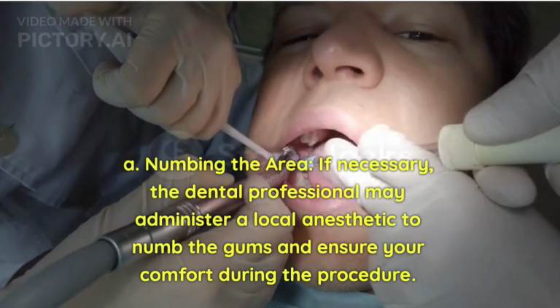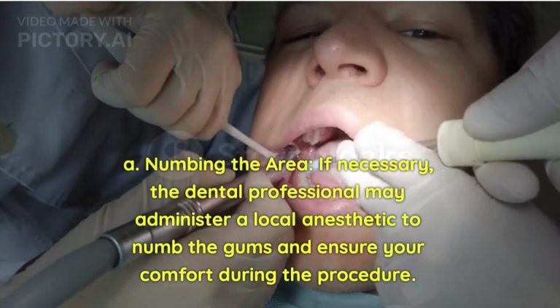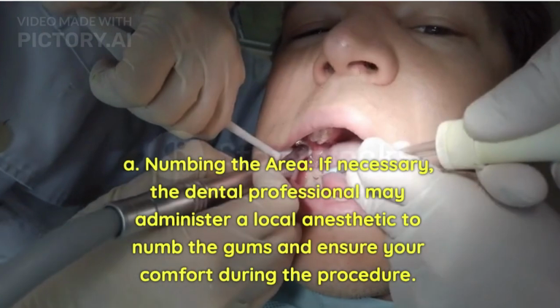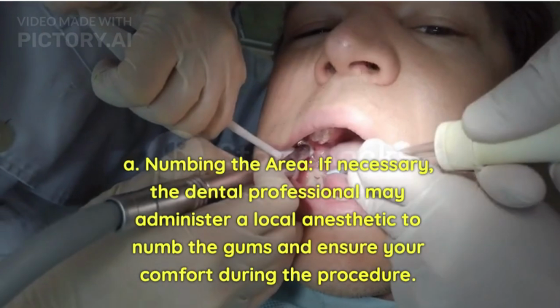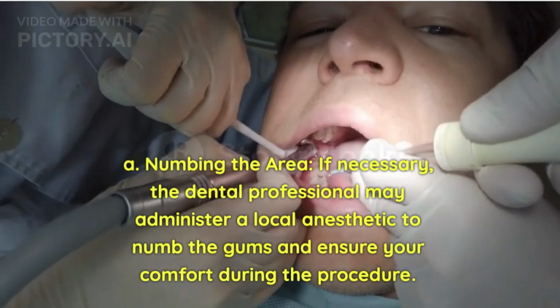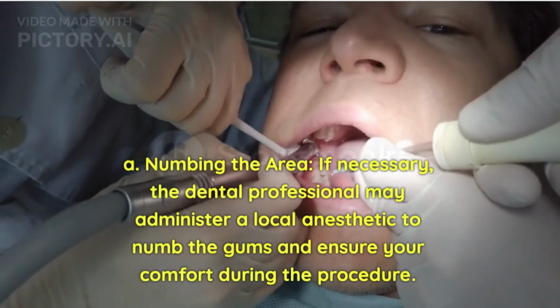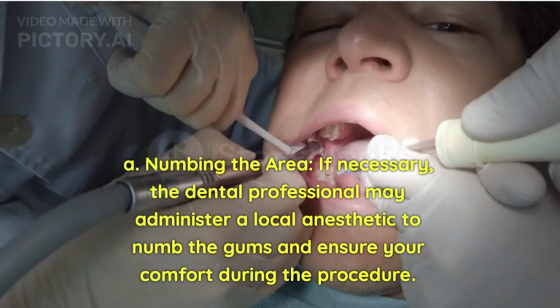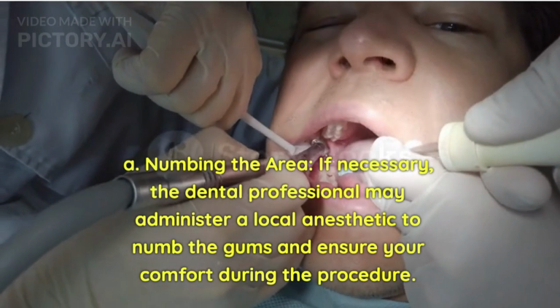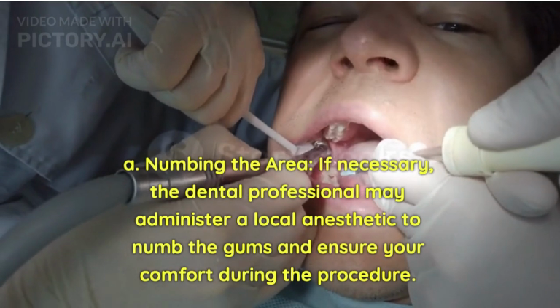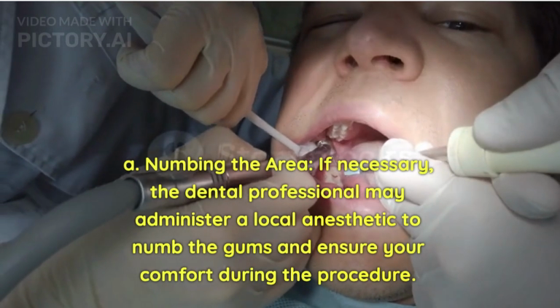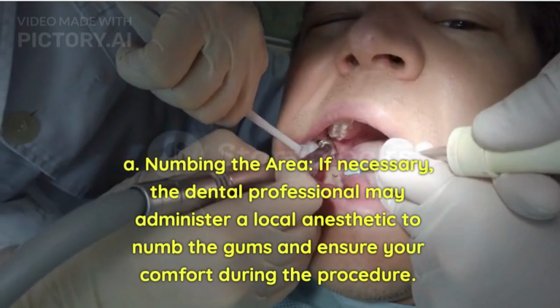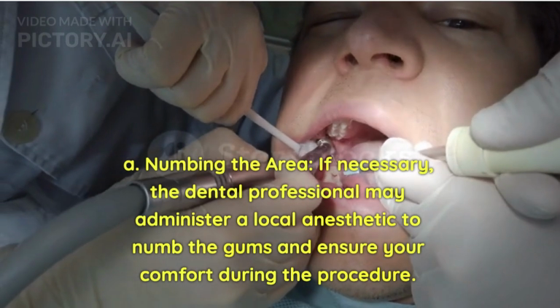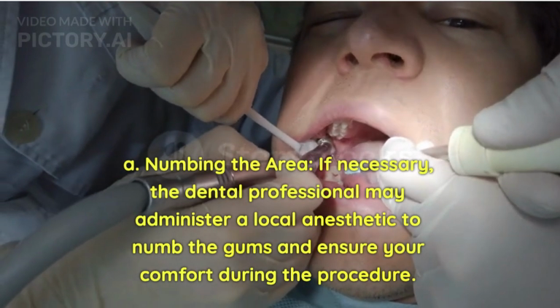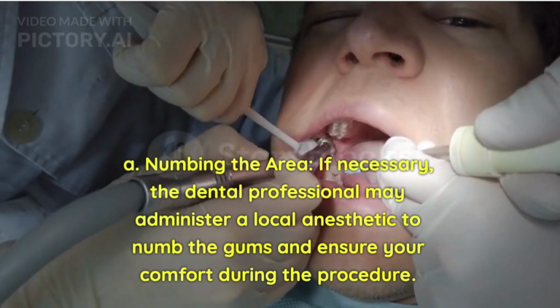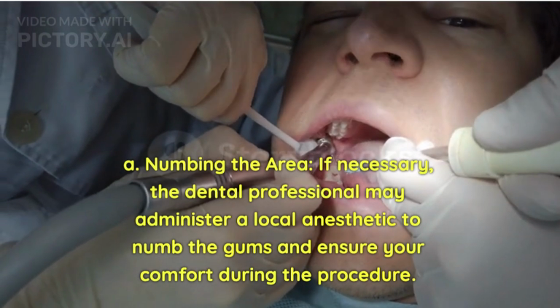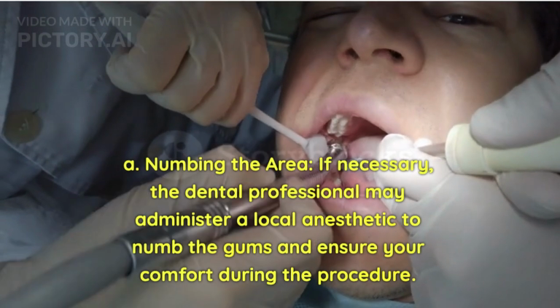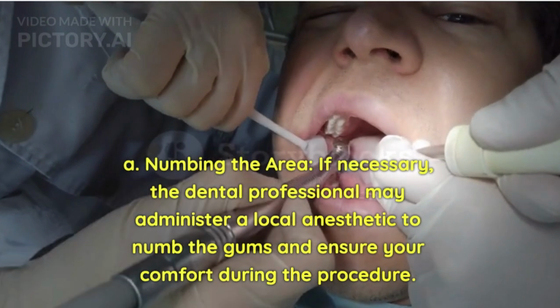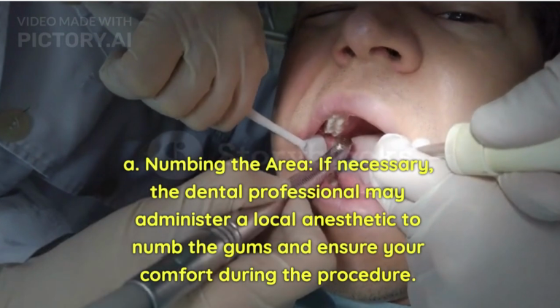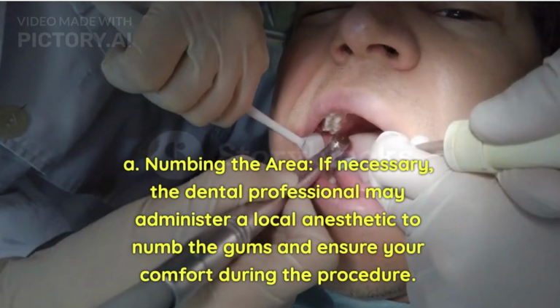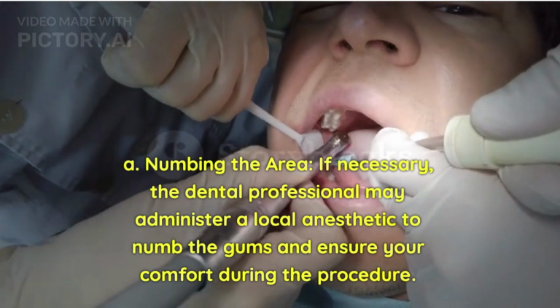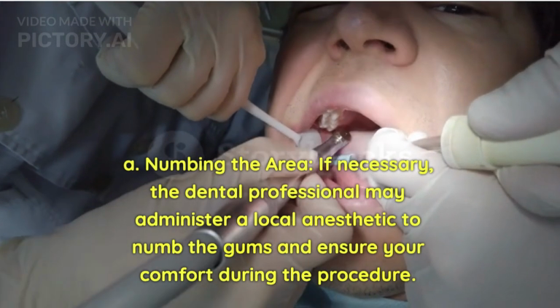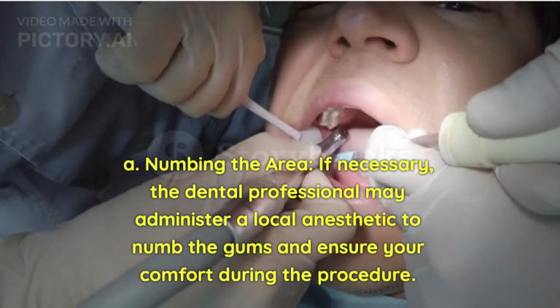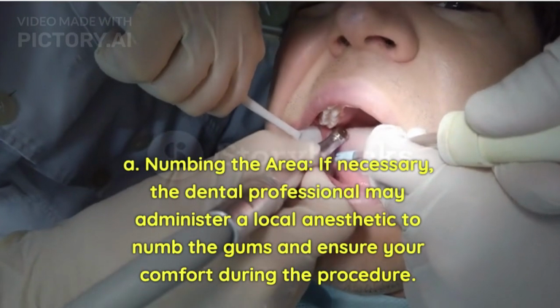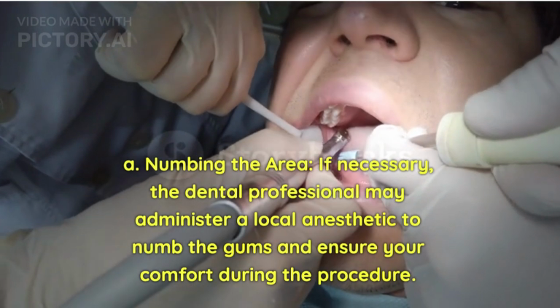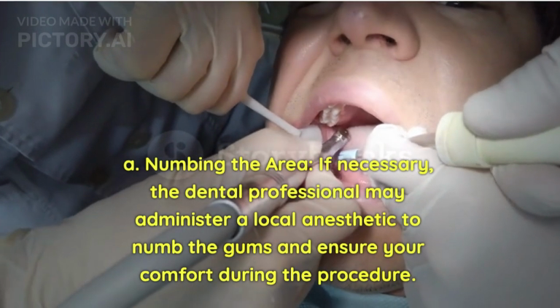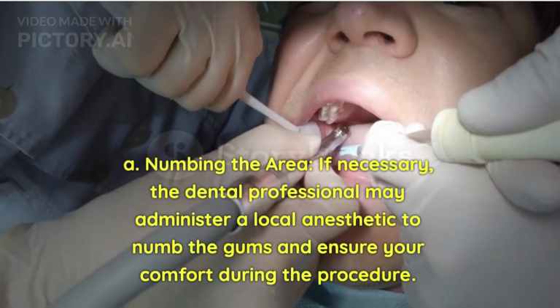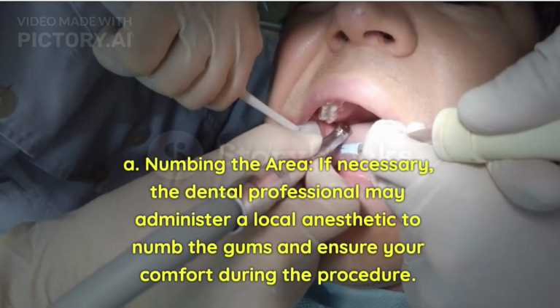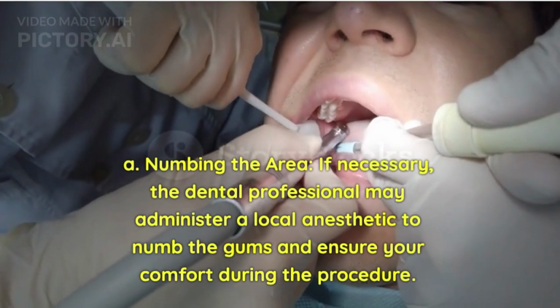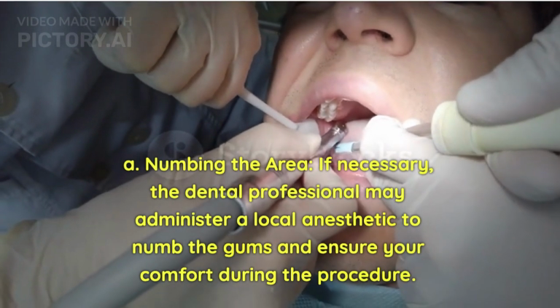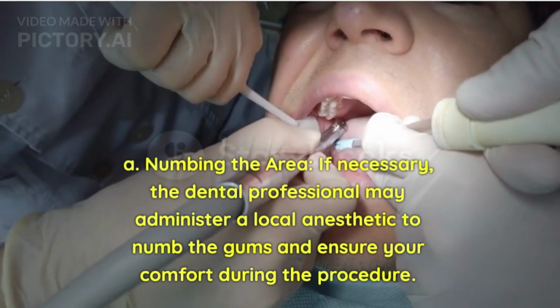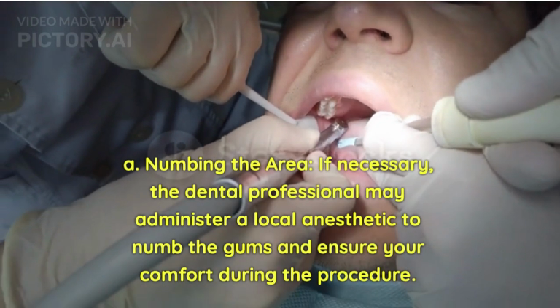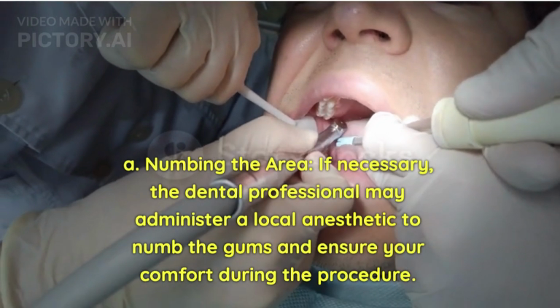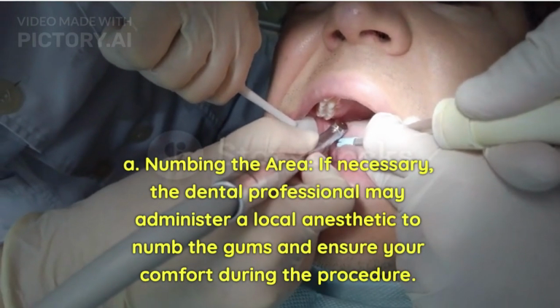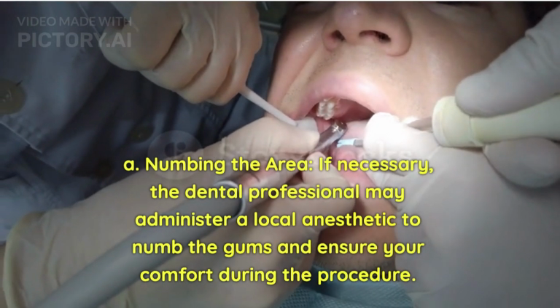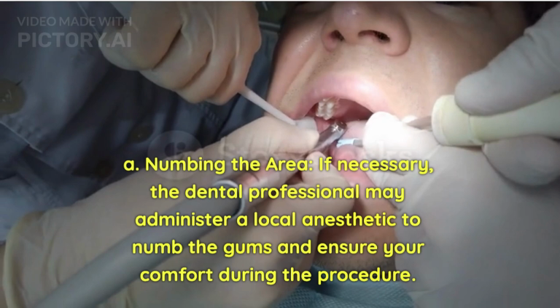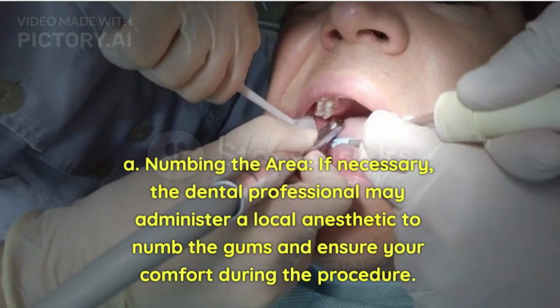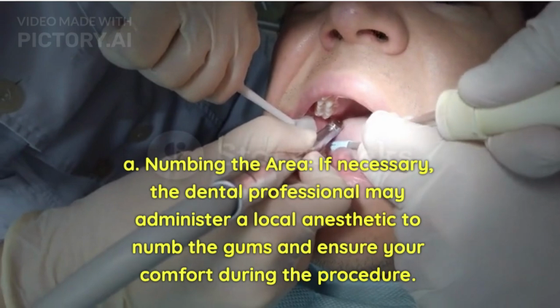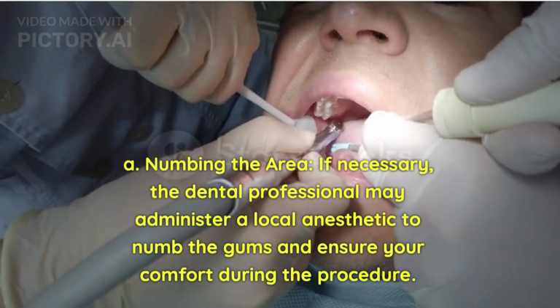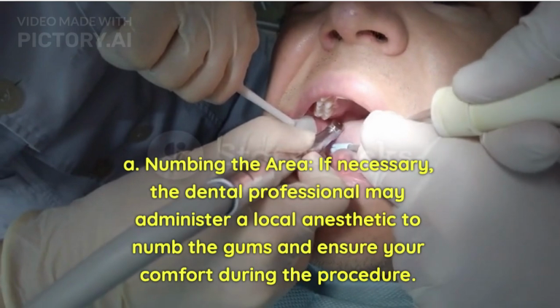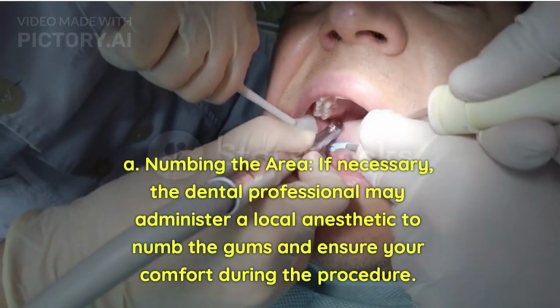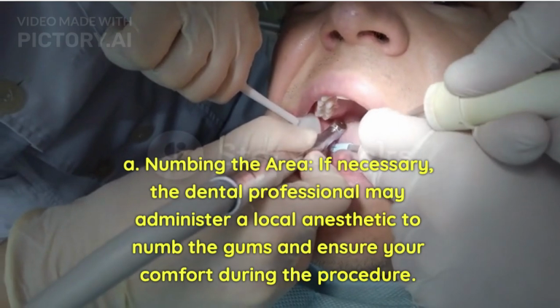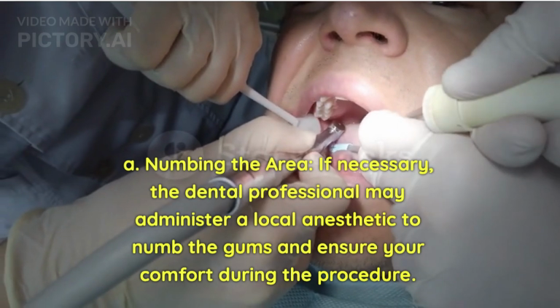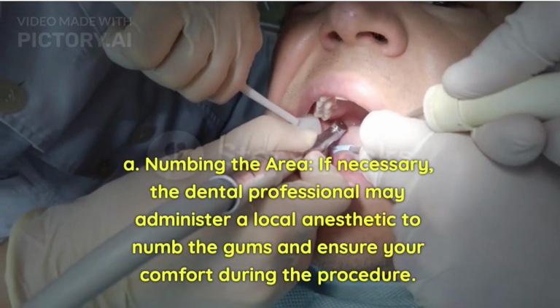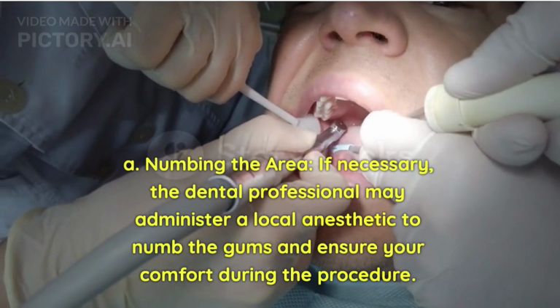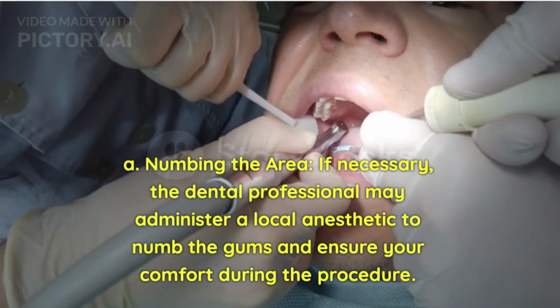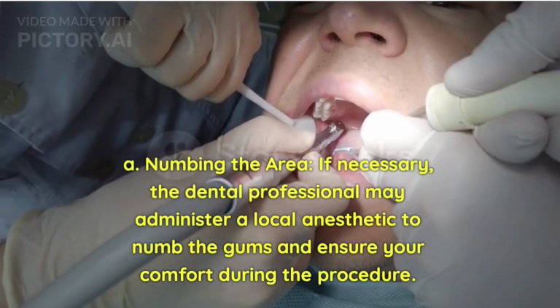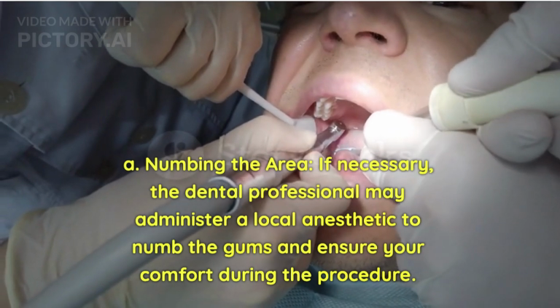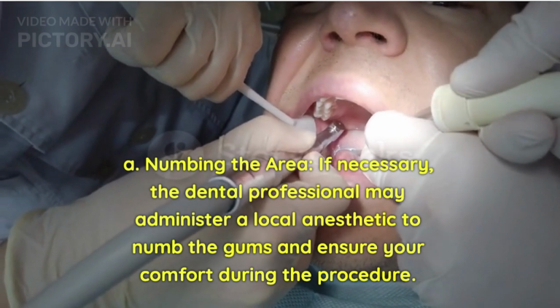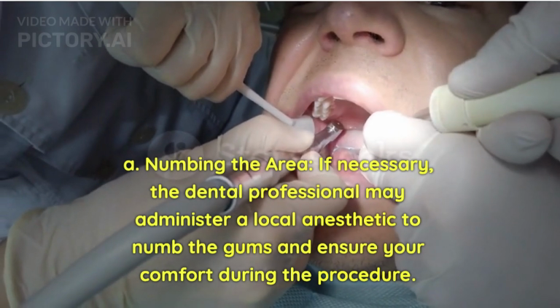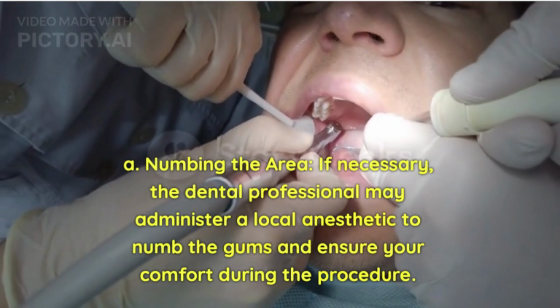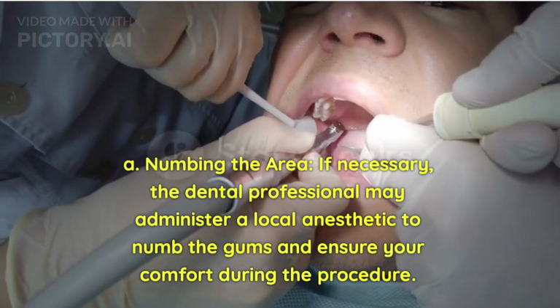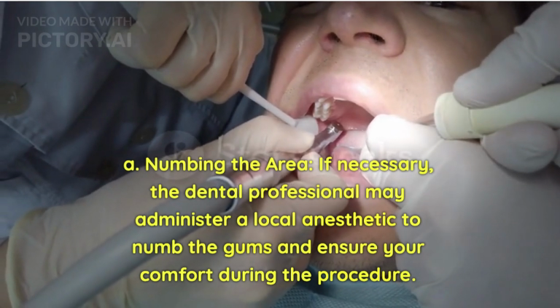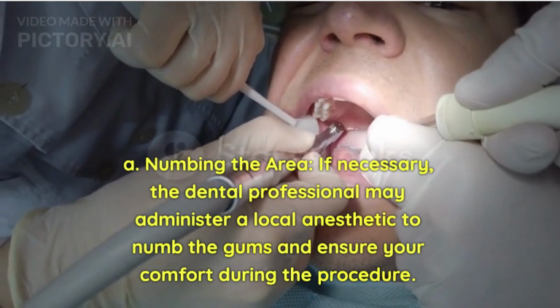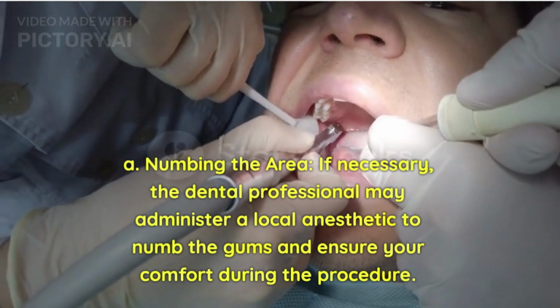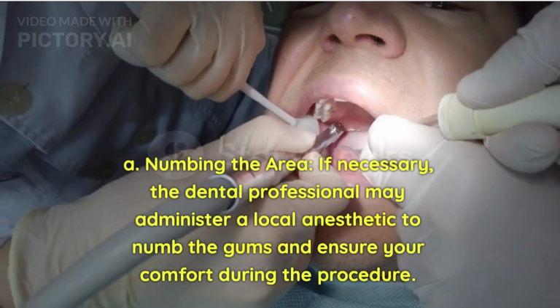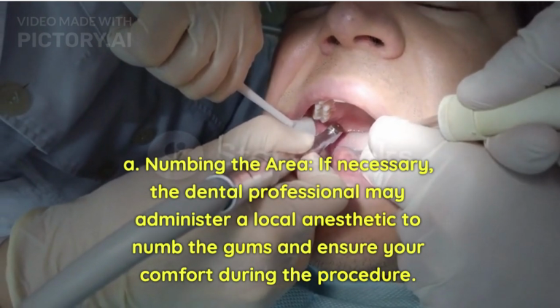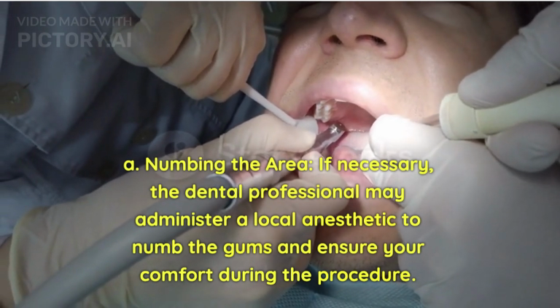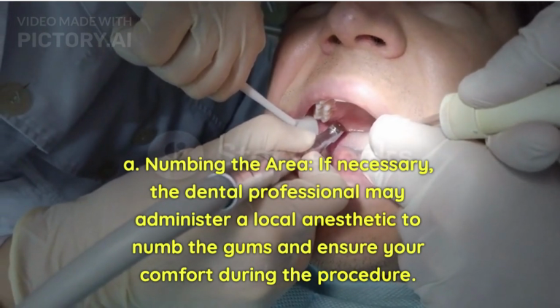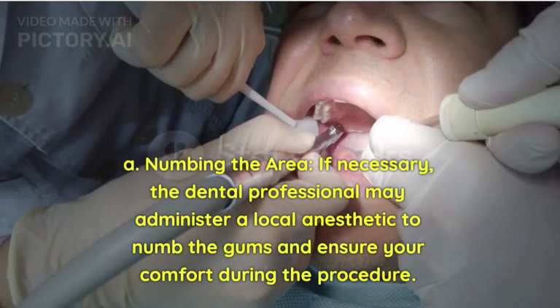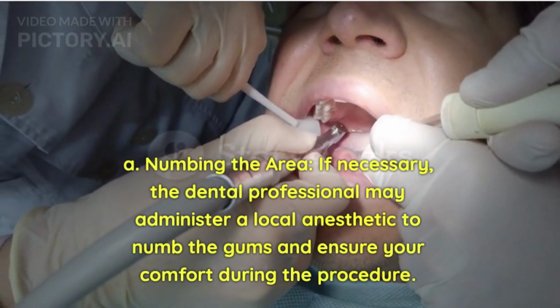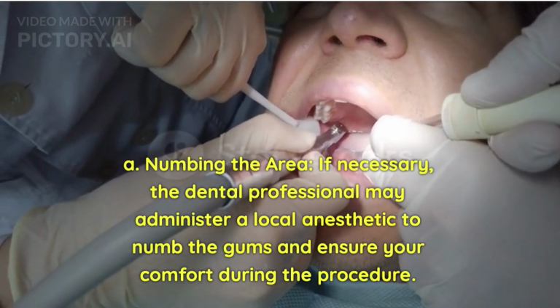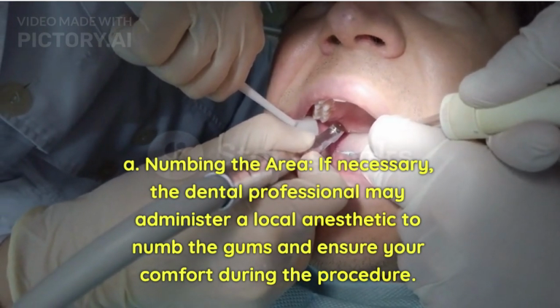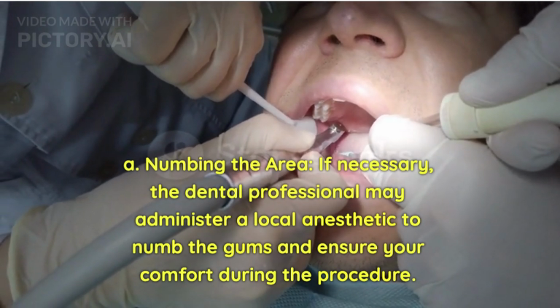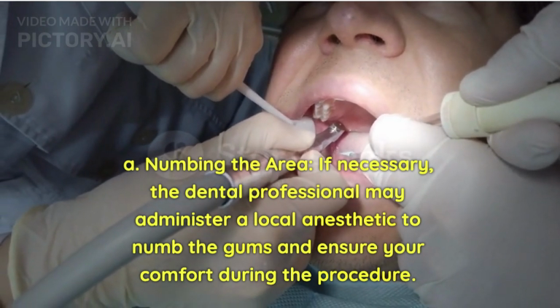Numbing the area: If necessary, the dental professional may administer a local anesthetic to numb the gums and ensure your comfort during the procedure.